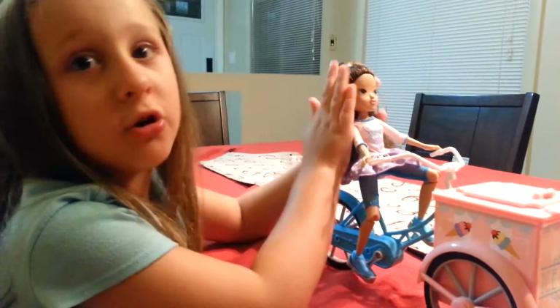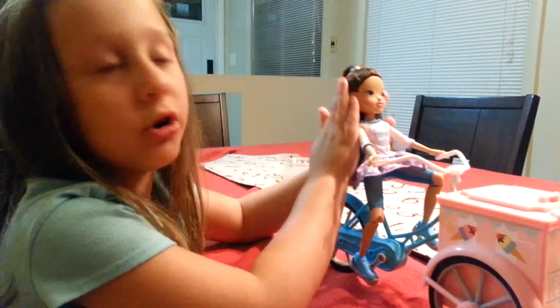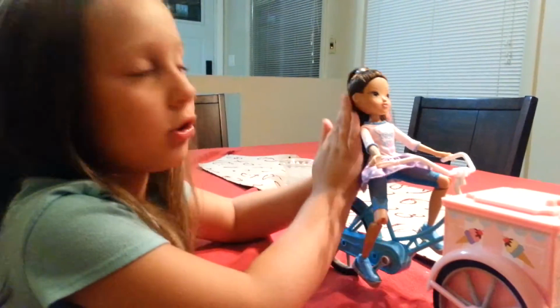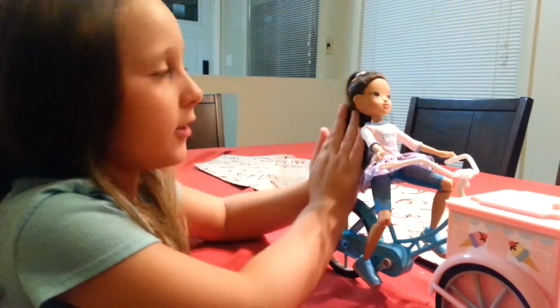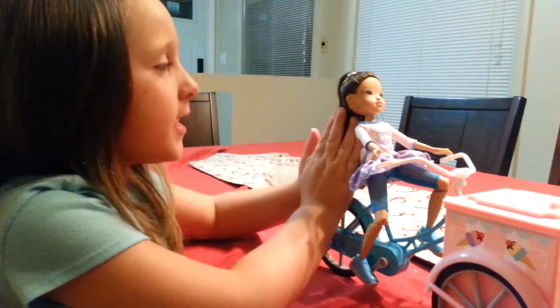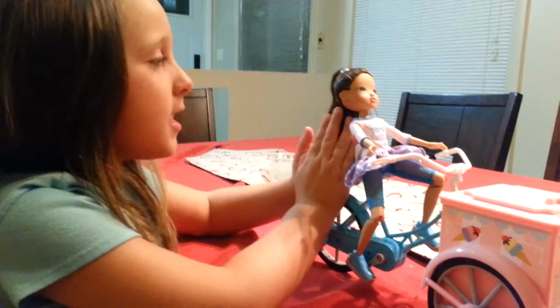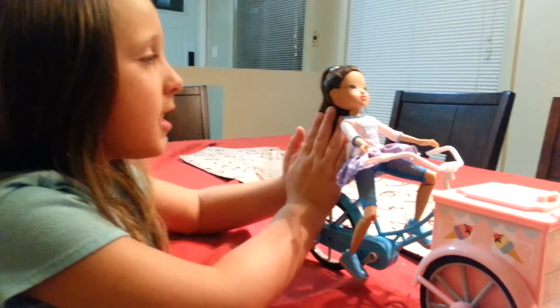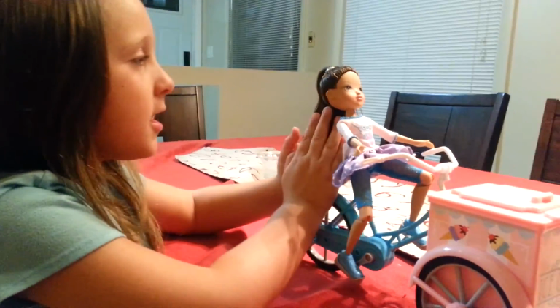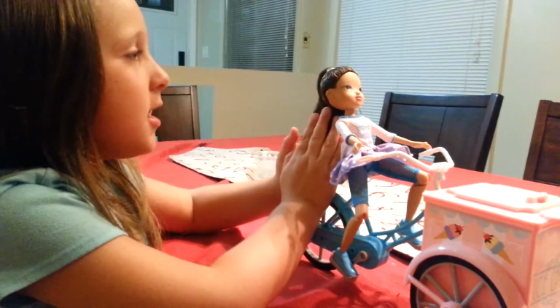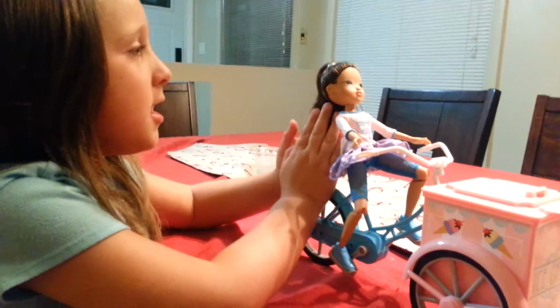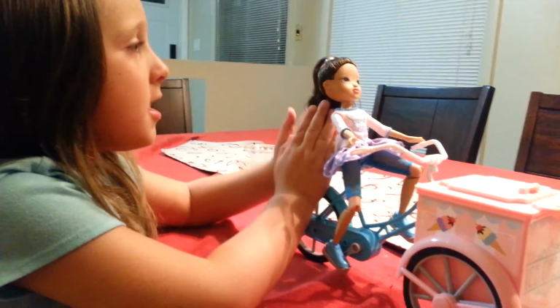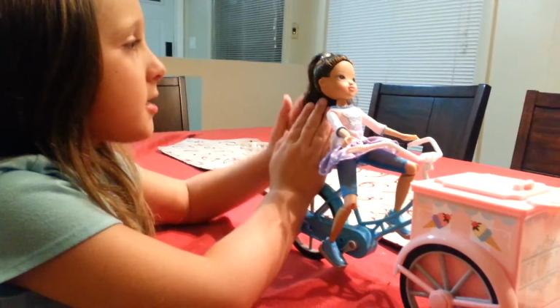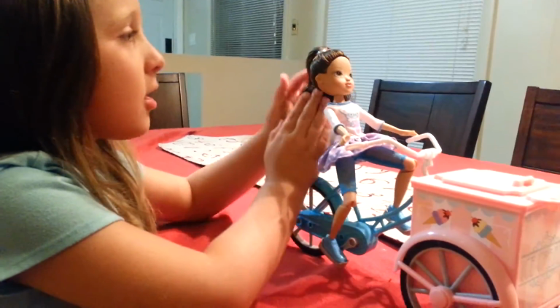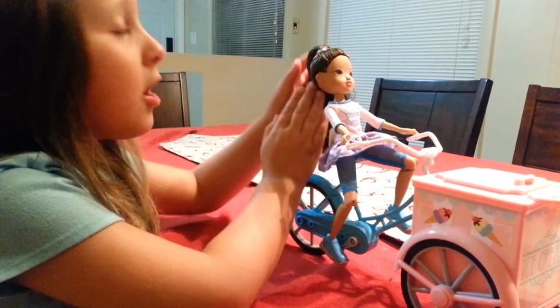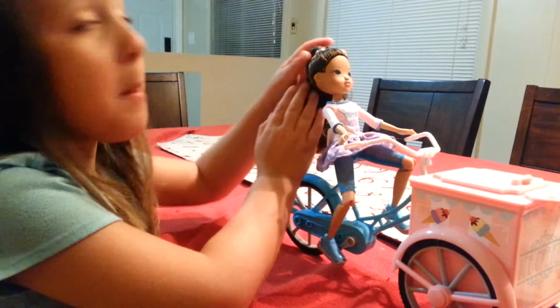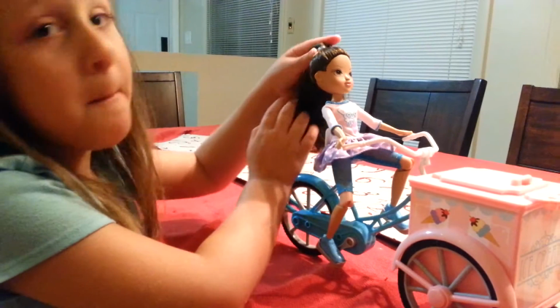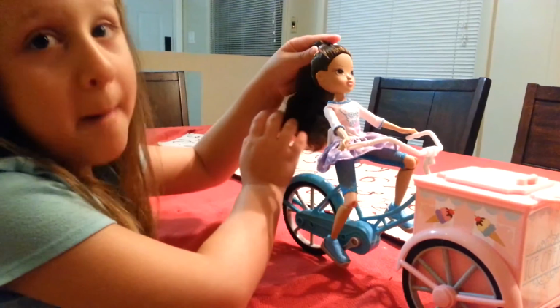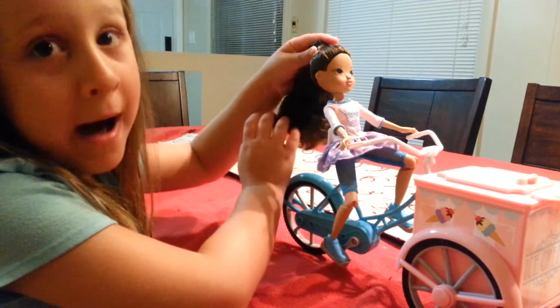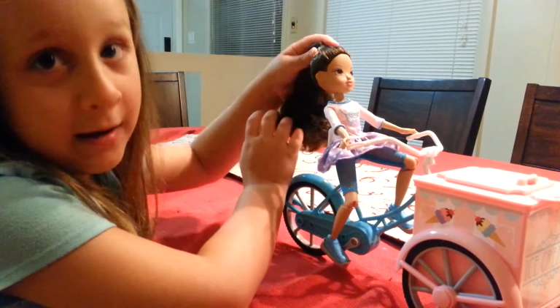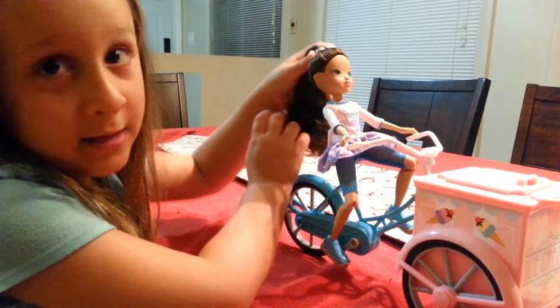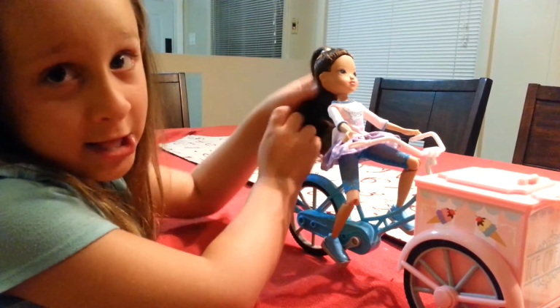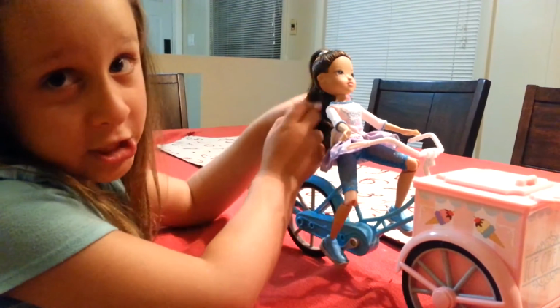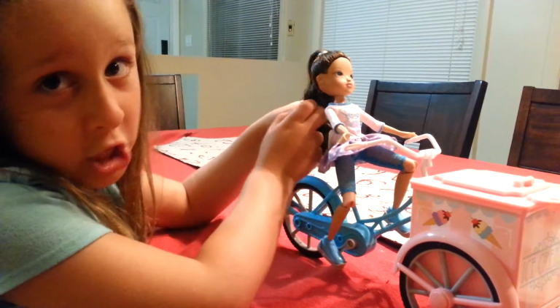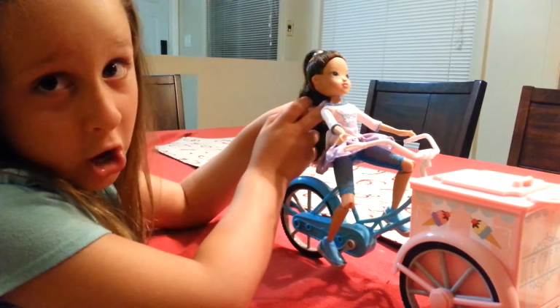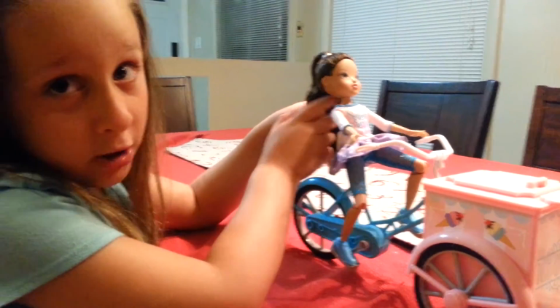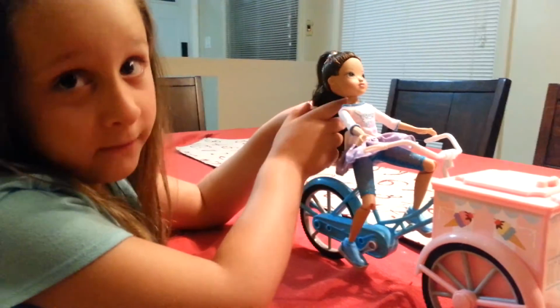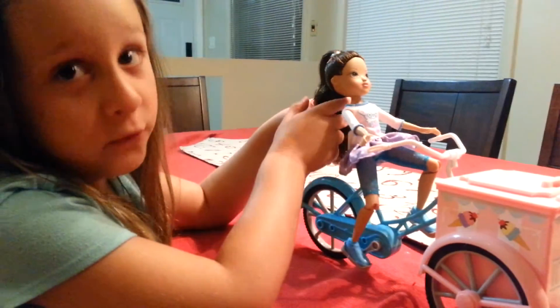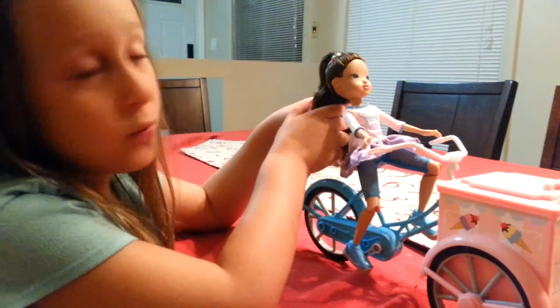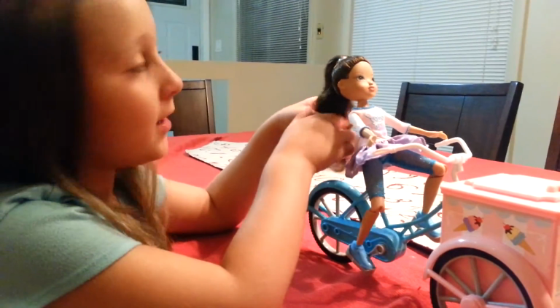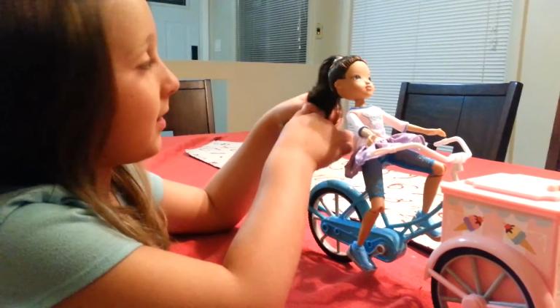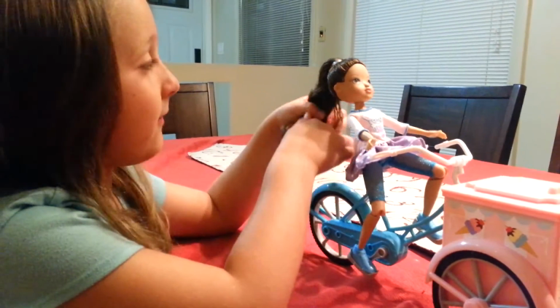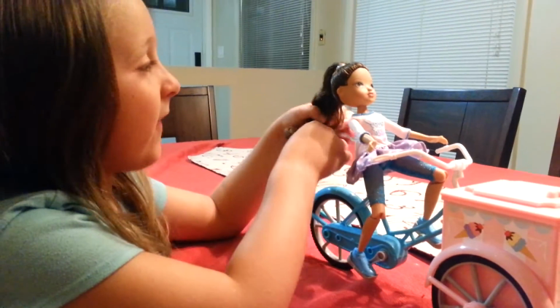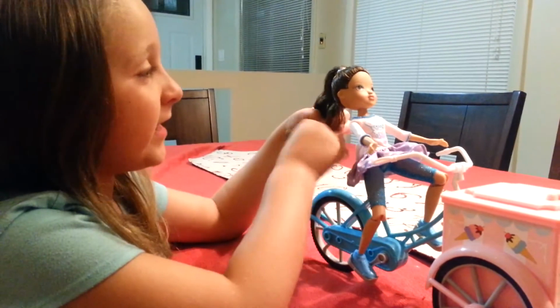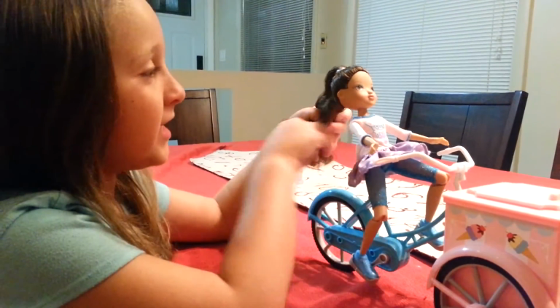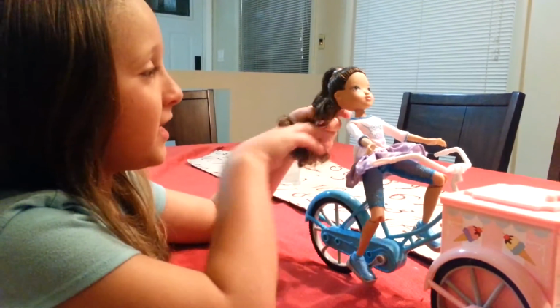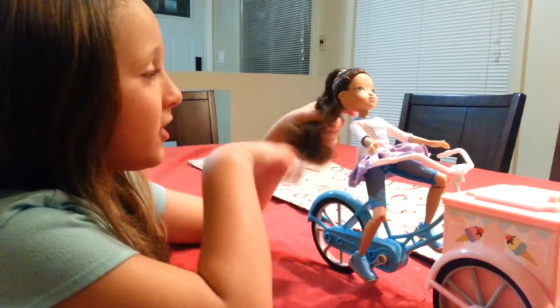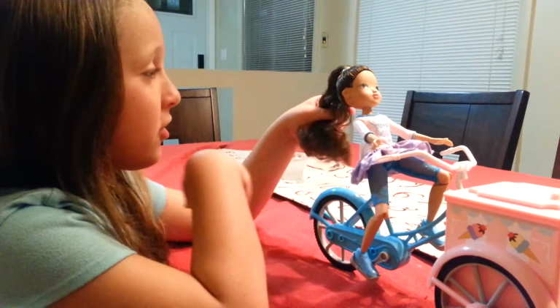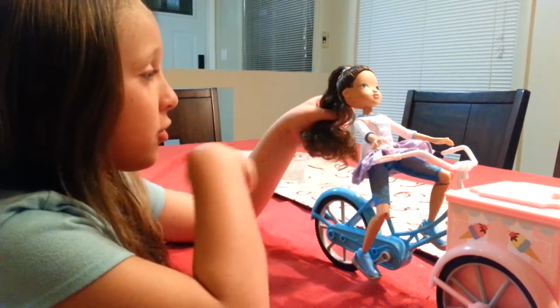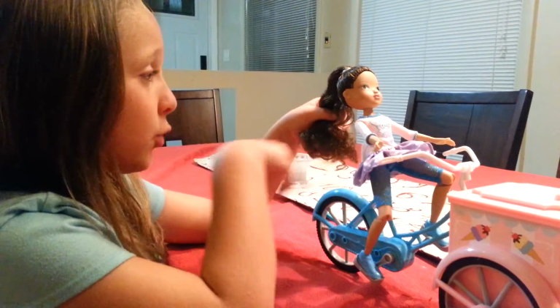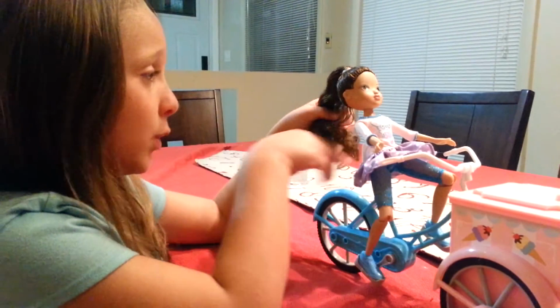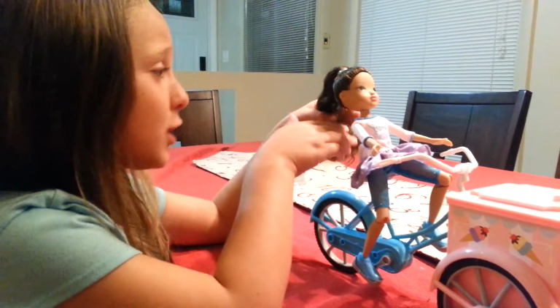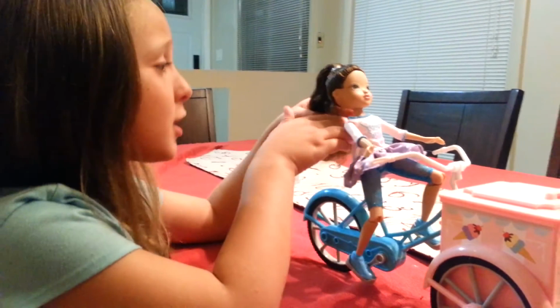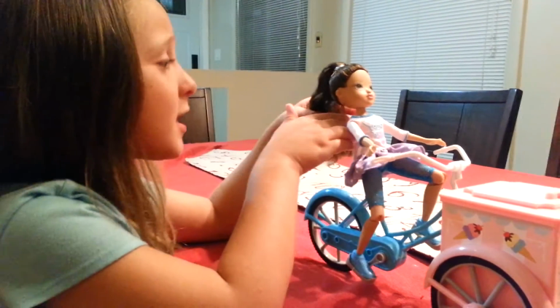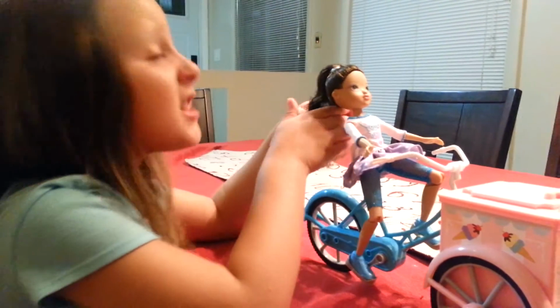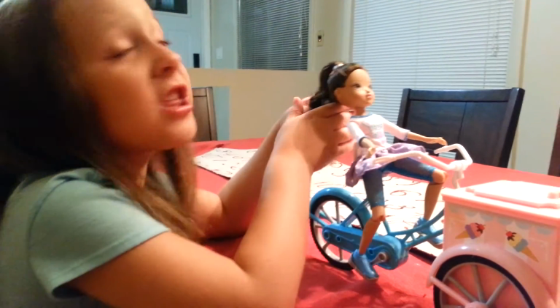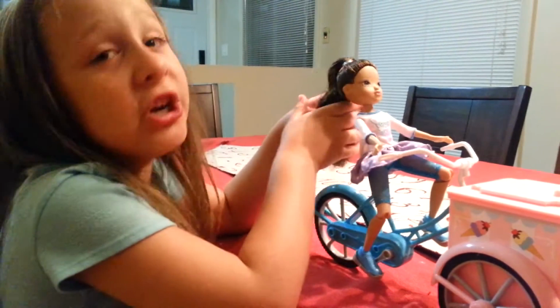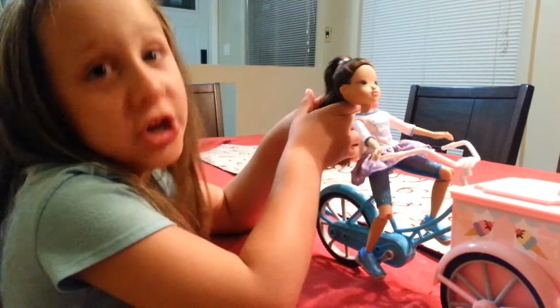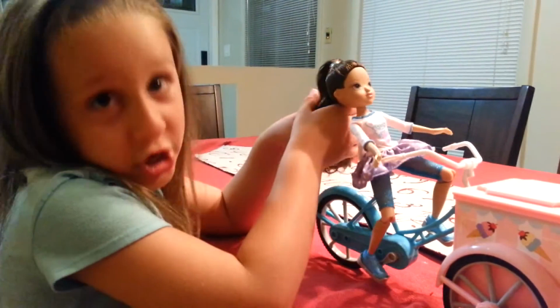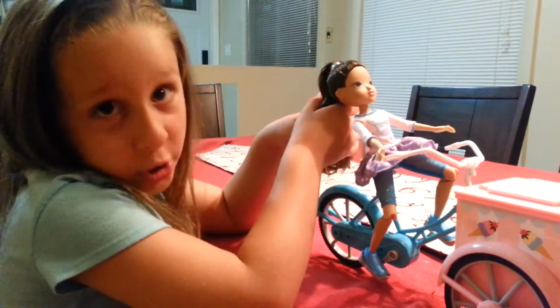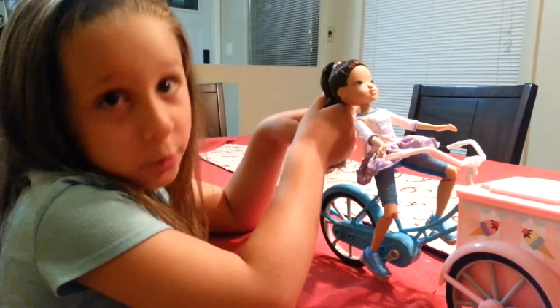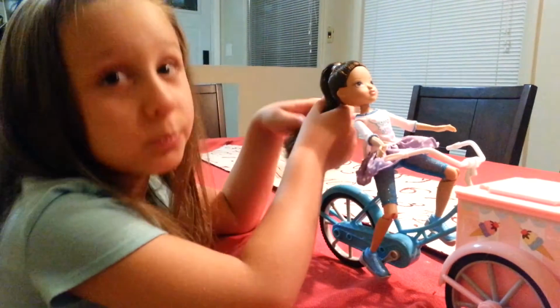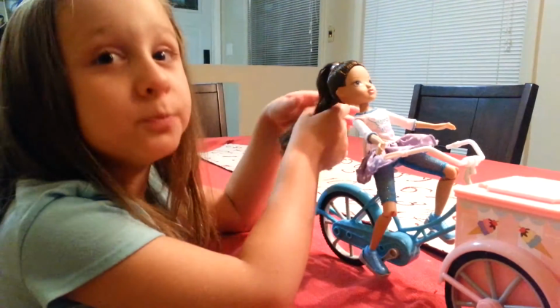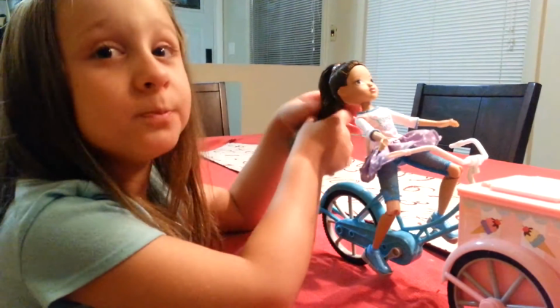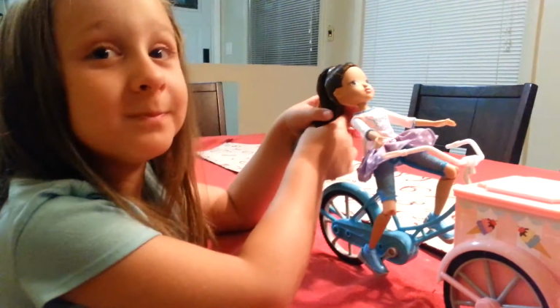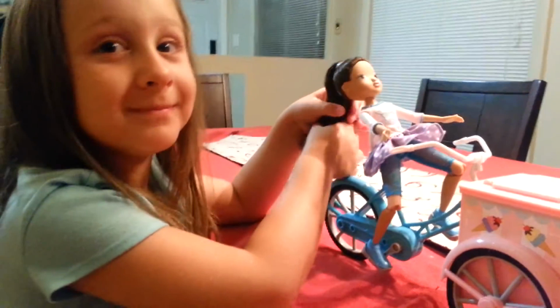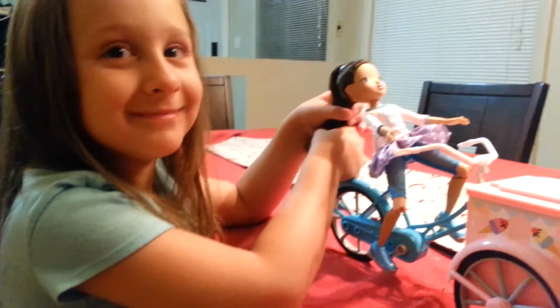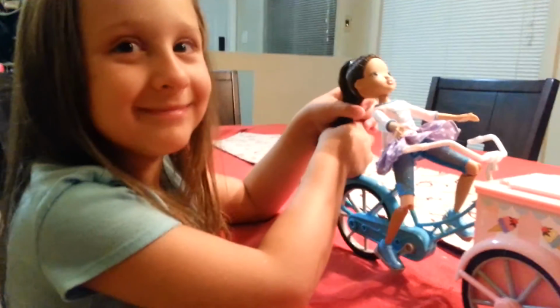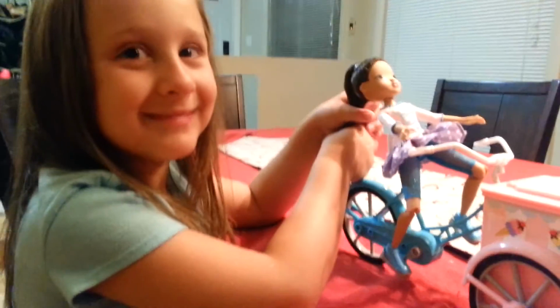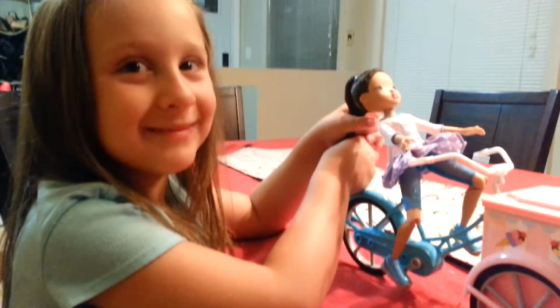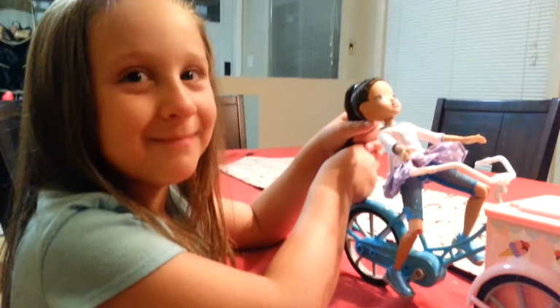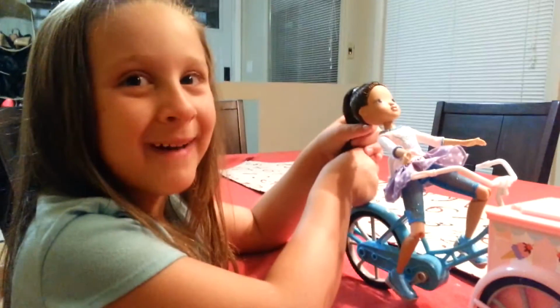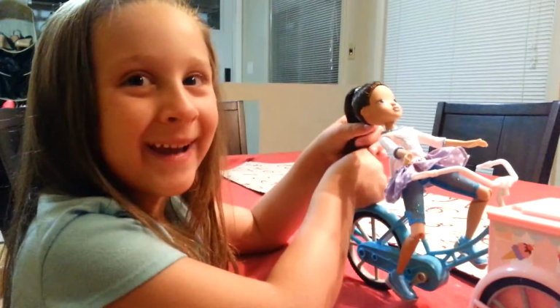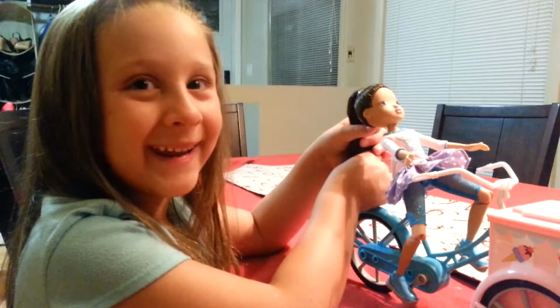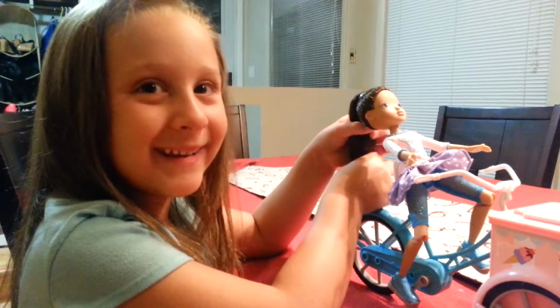It's called a Moxie Doll. If you want to find it in stores, it's new. I'll see you in the next video, bye!